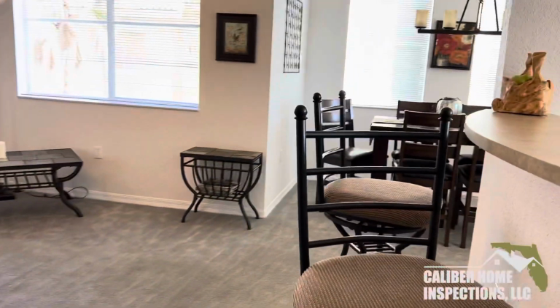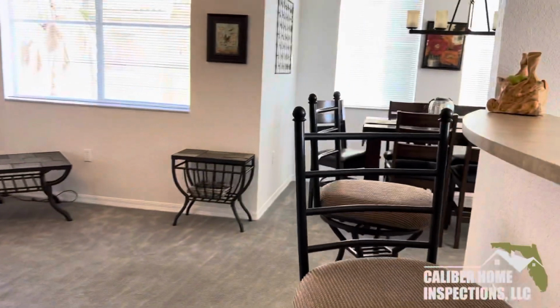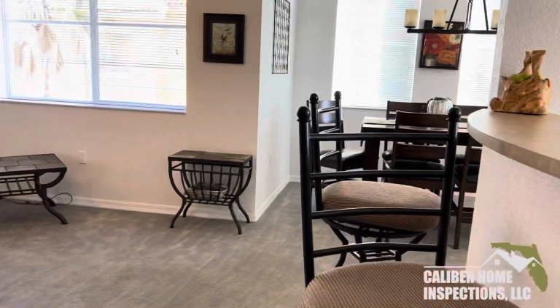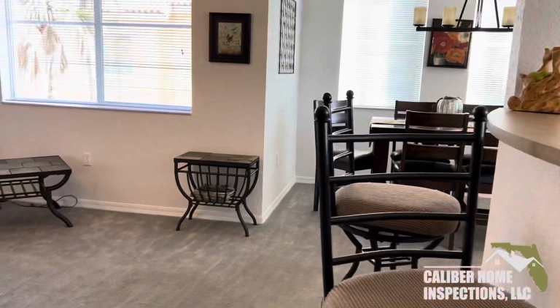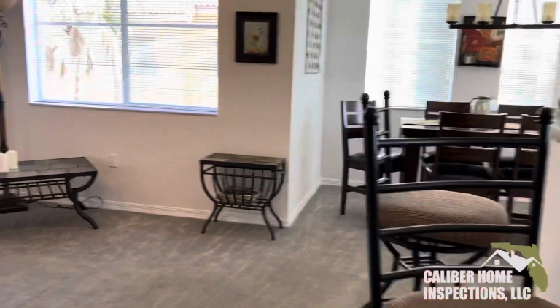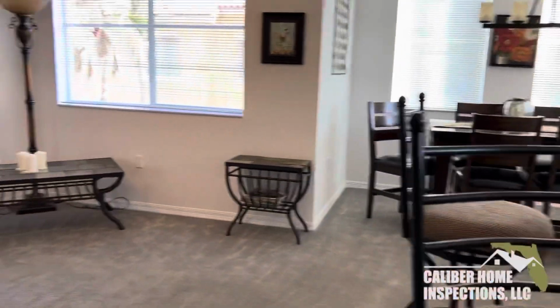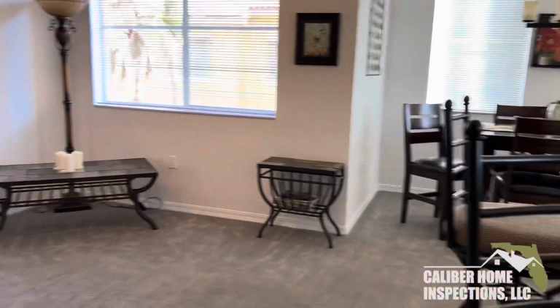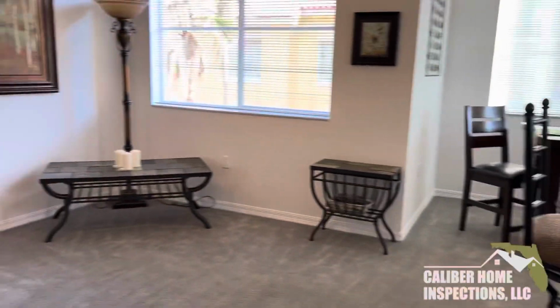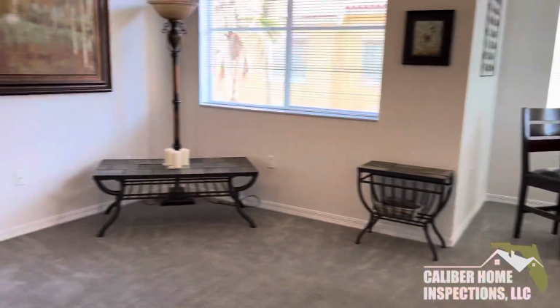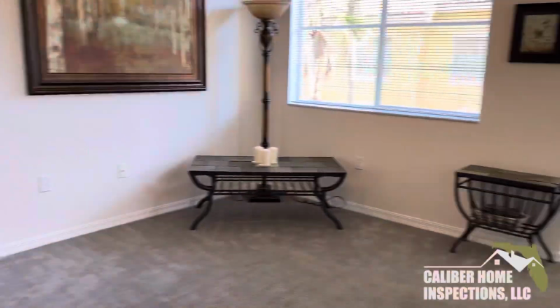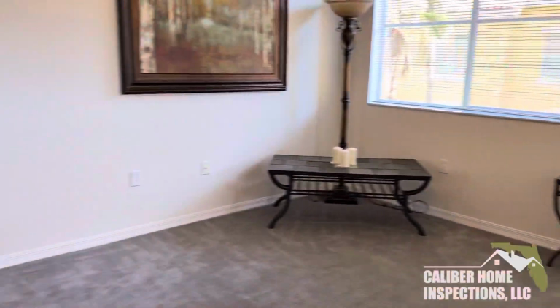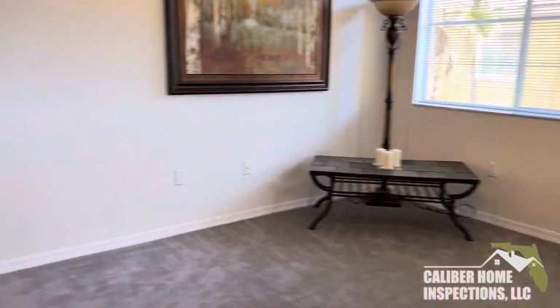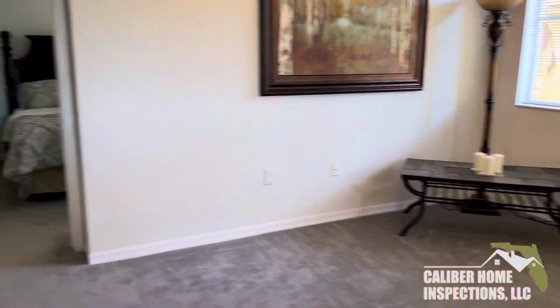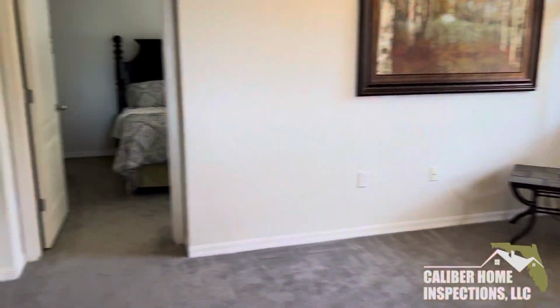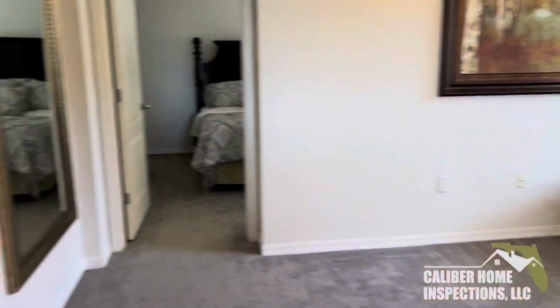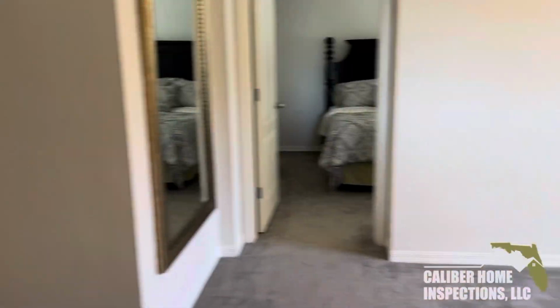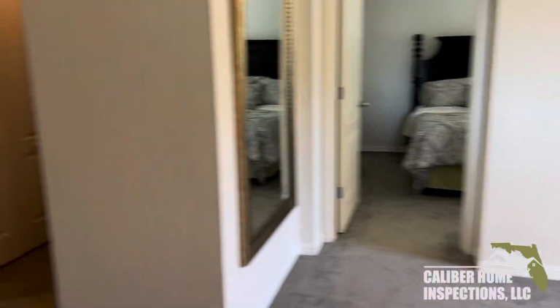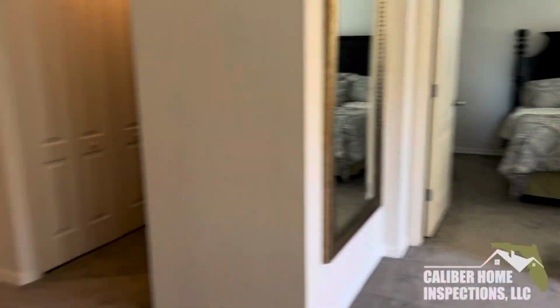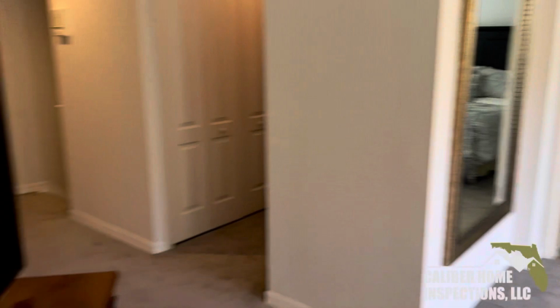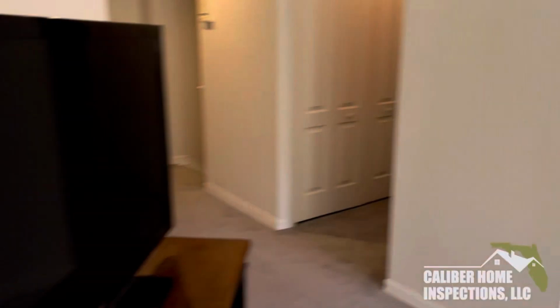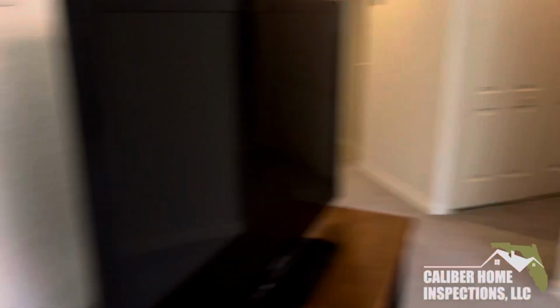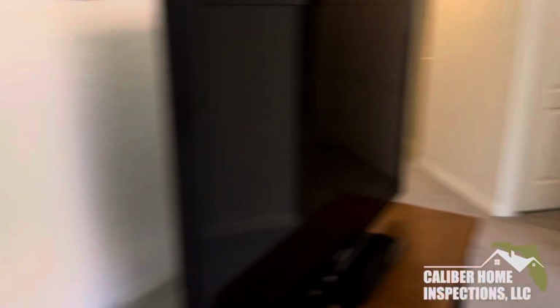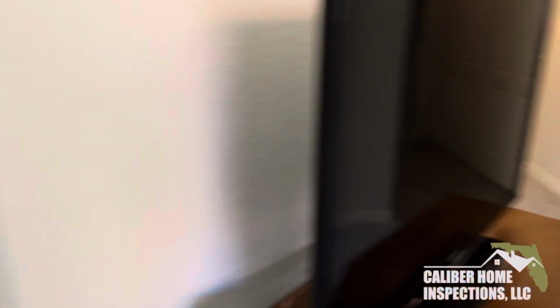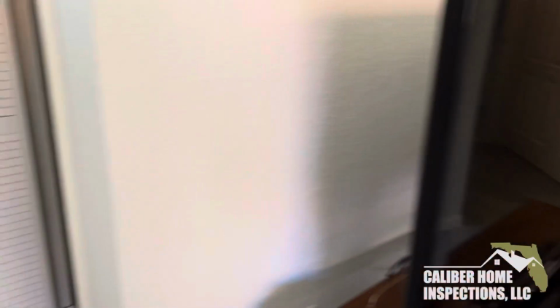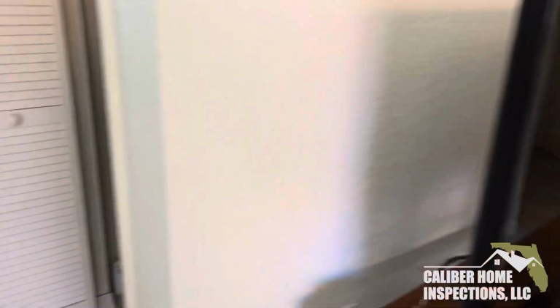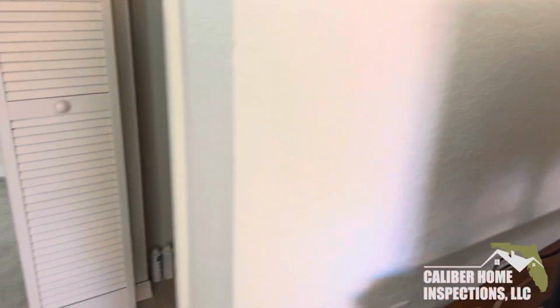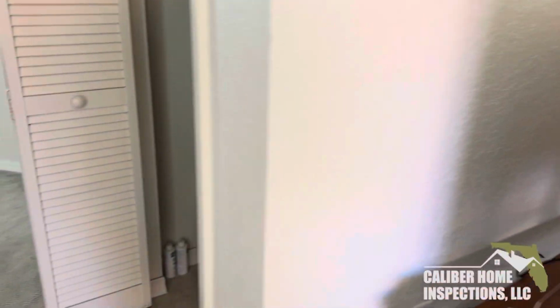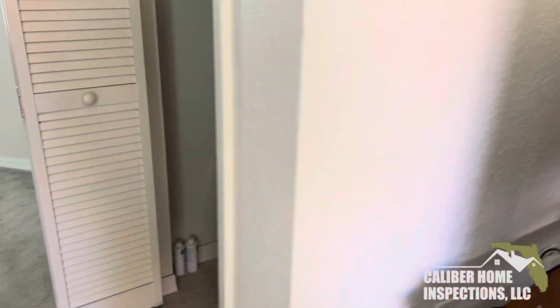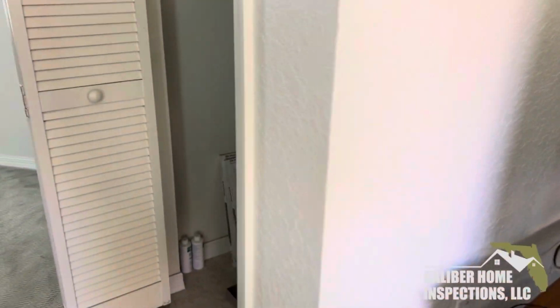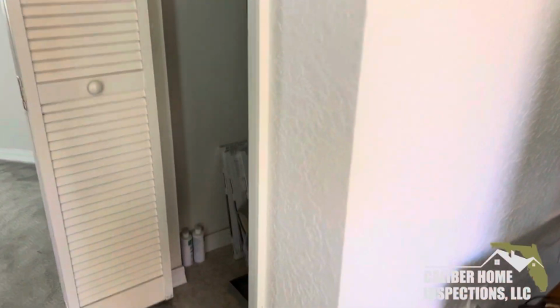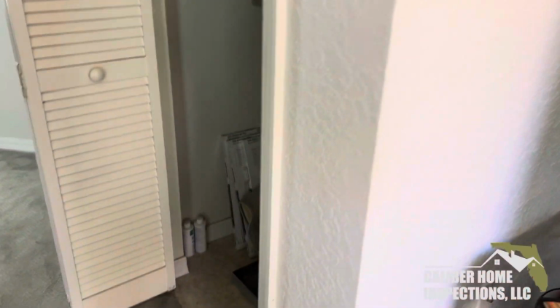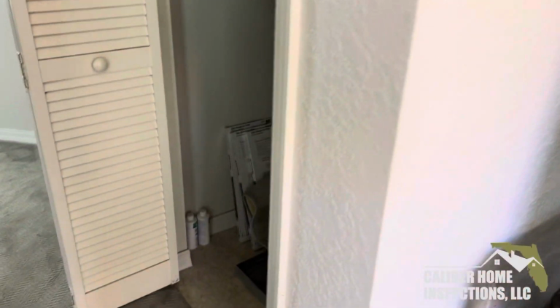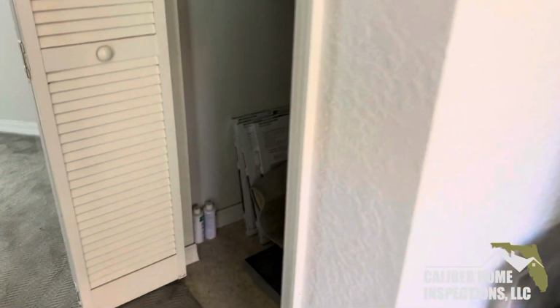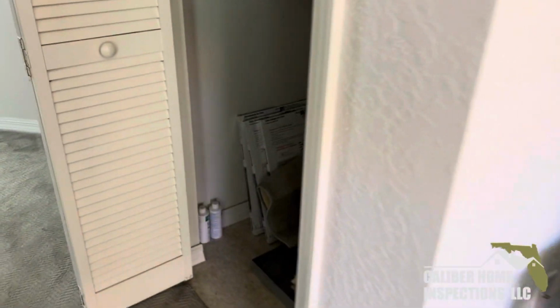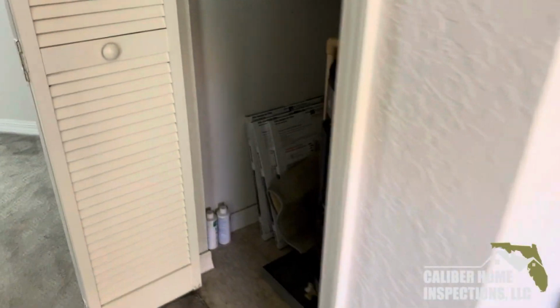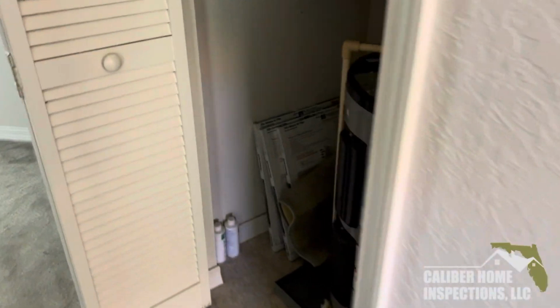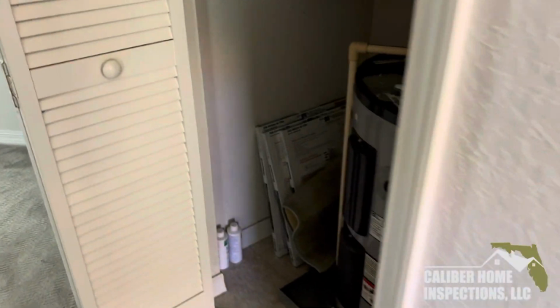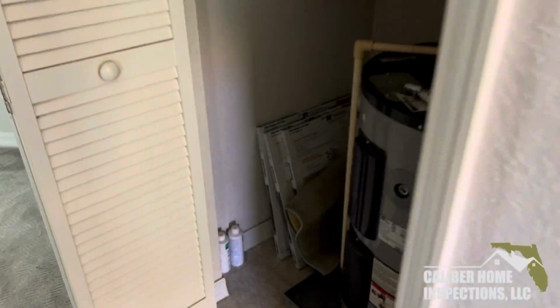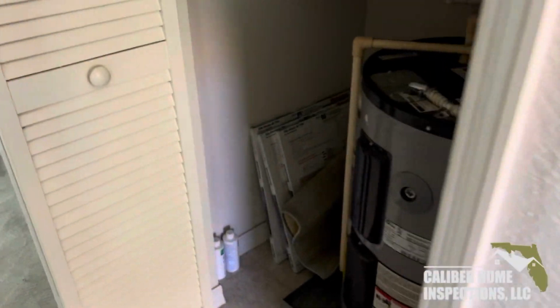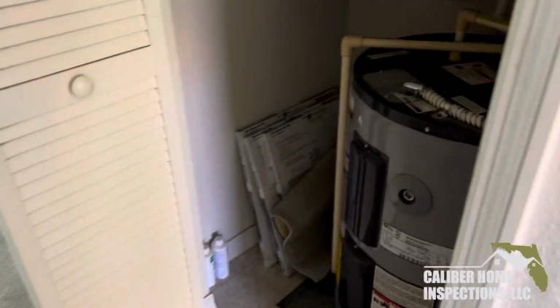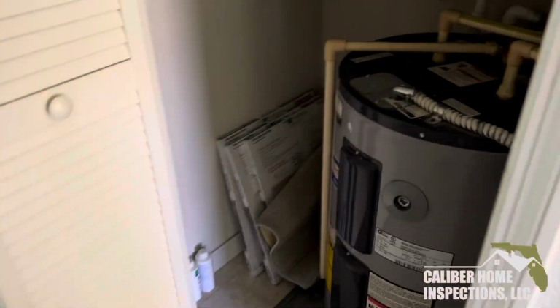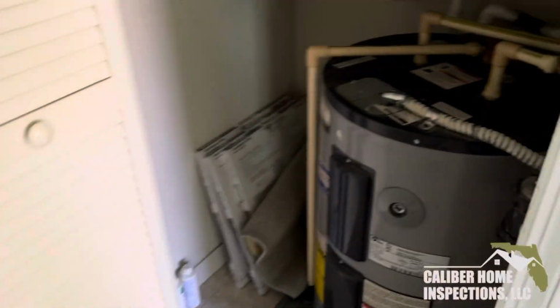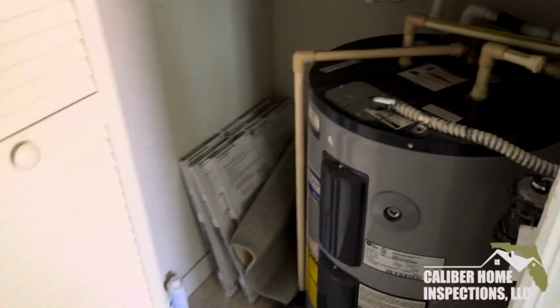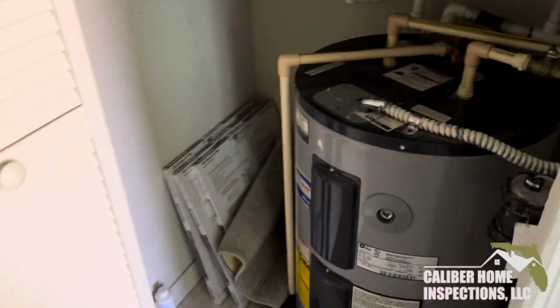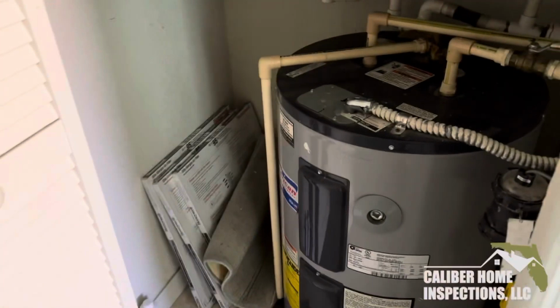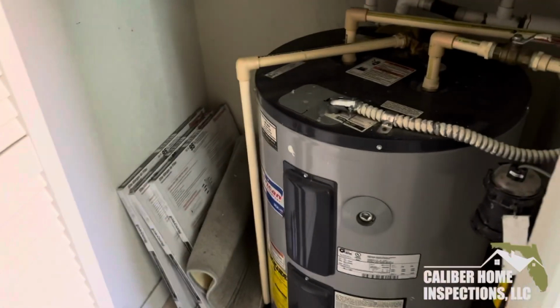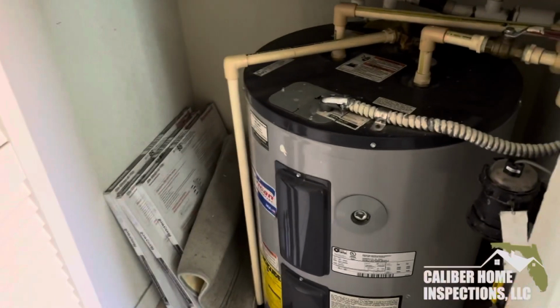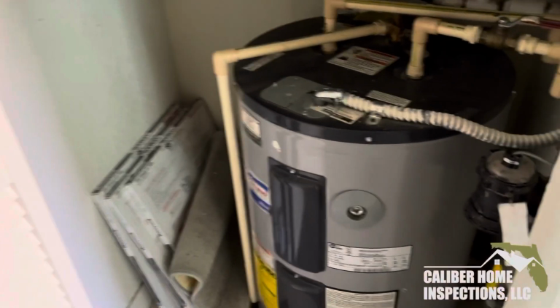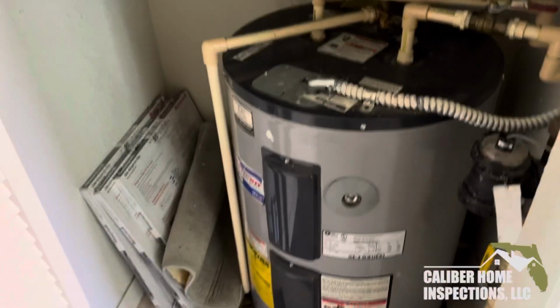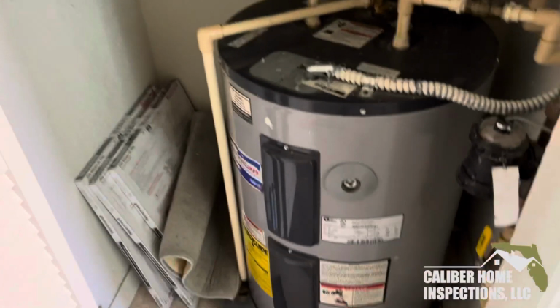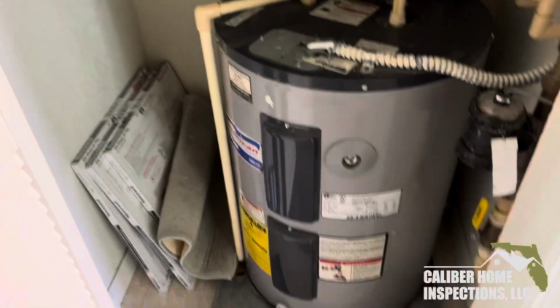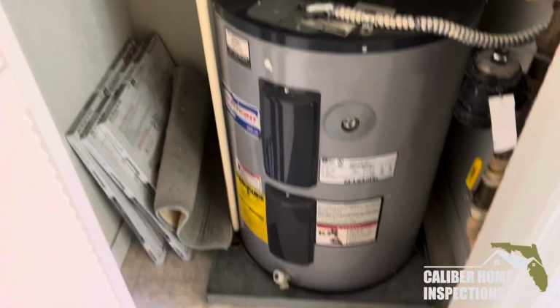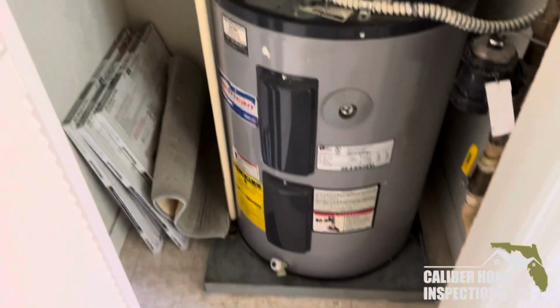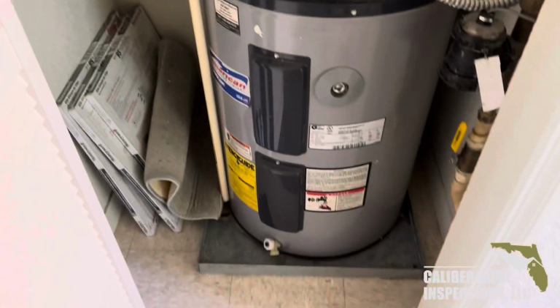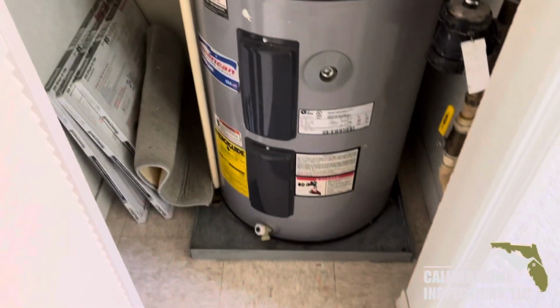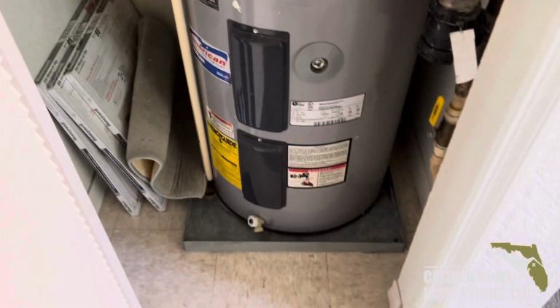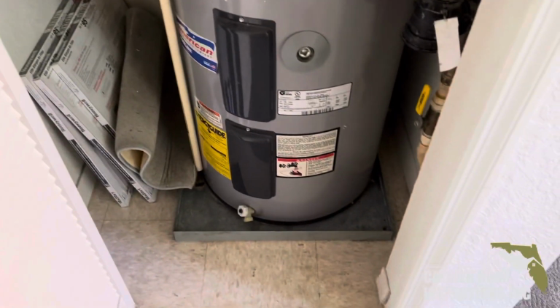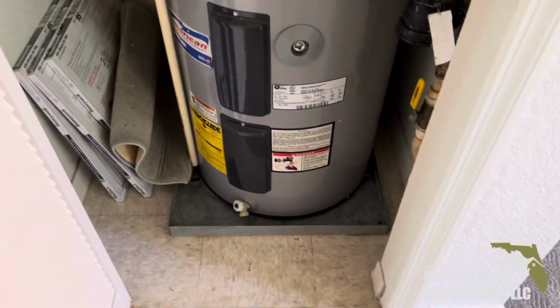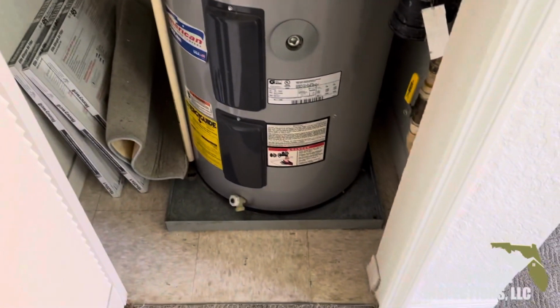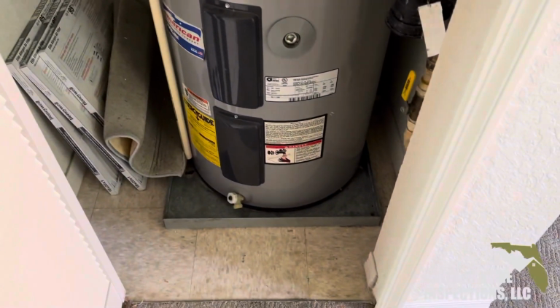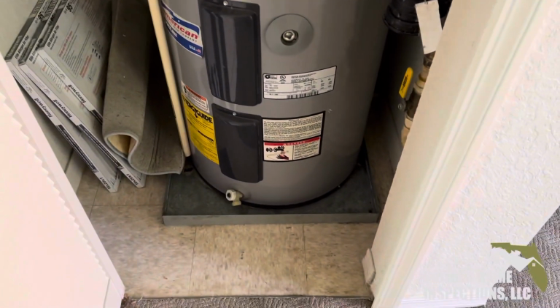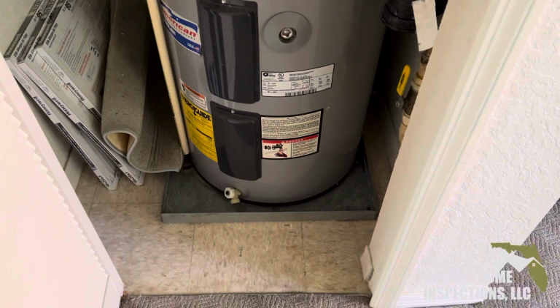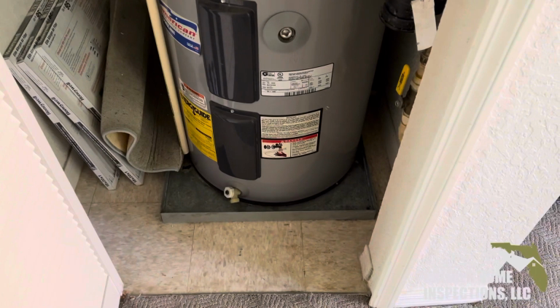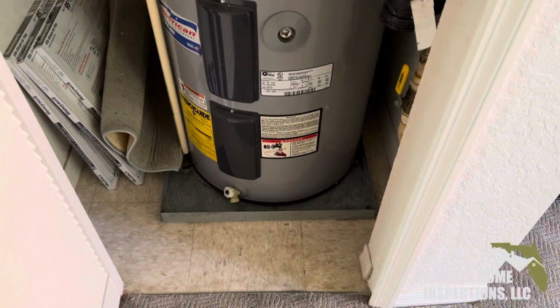Again, this is a vacant condo, so no one's here. If this goes on without anybody knowing, it is going to cause damage.